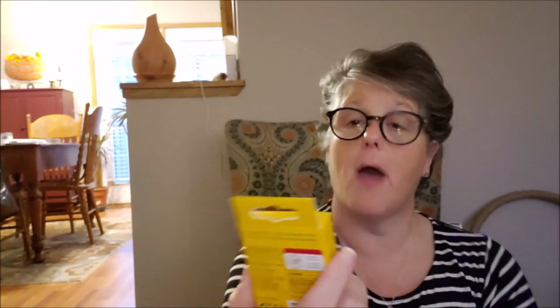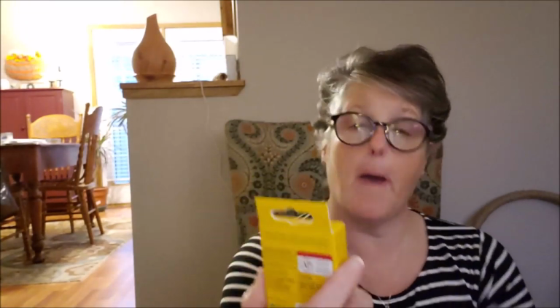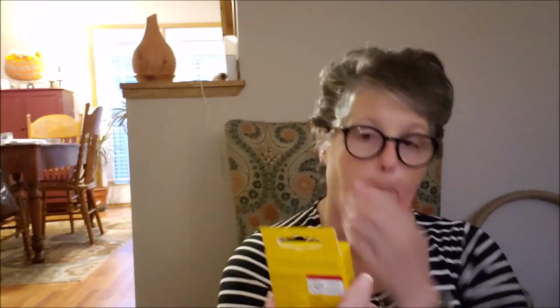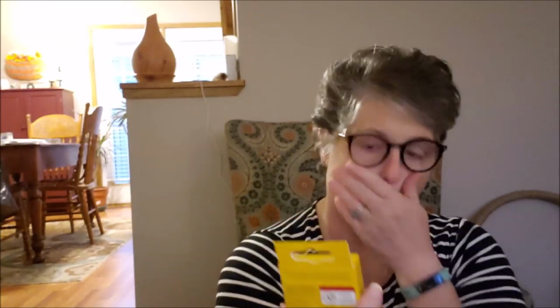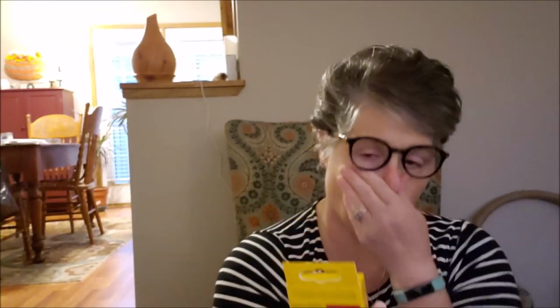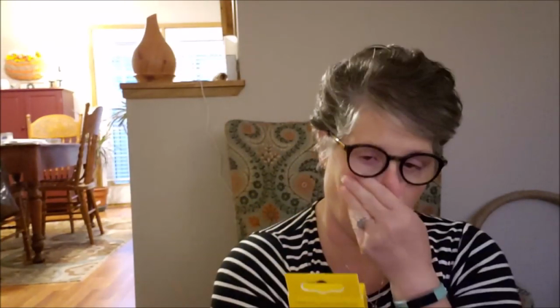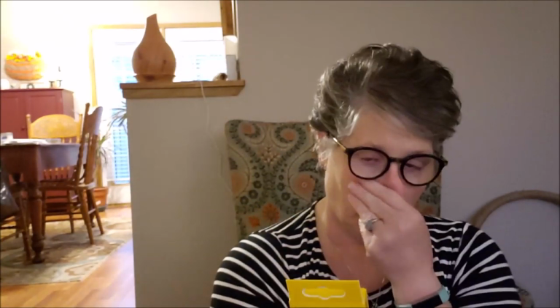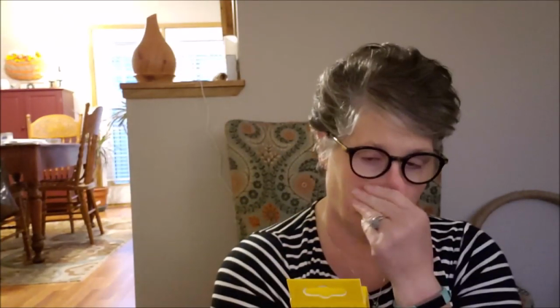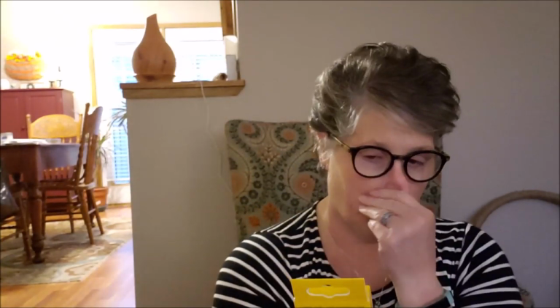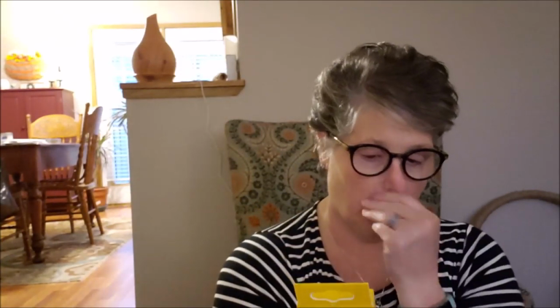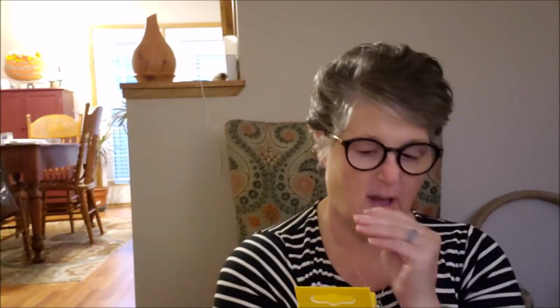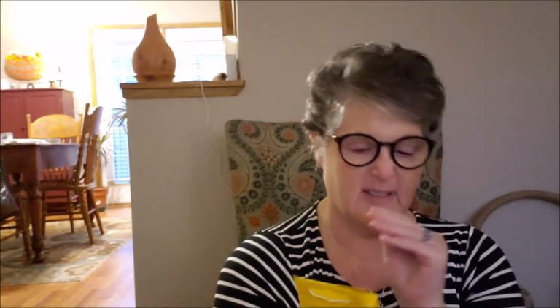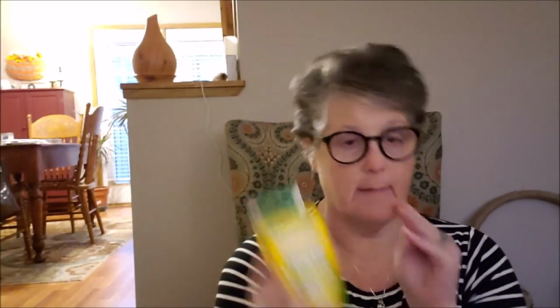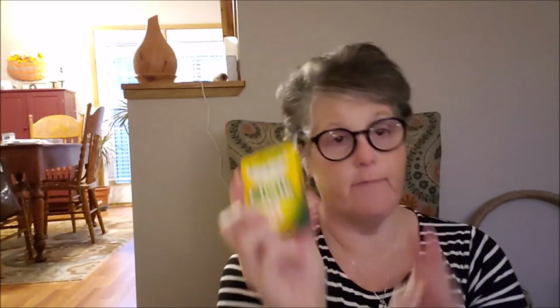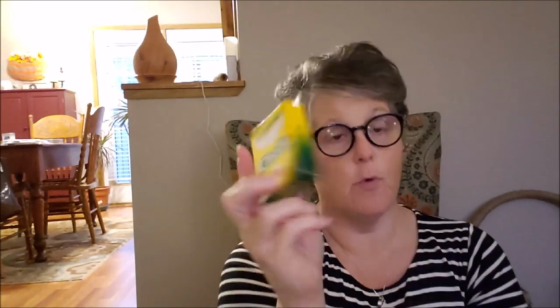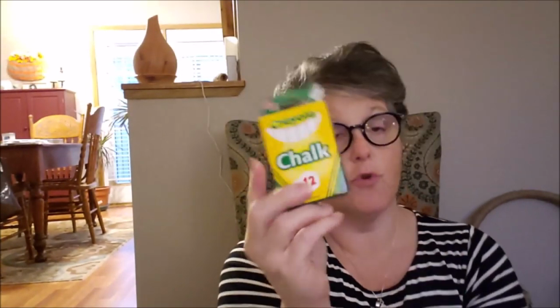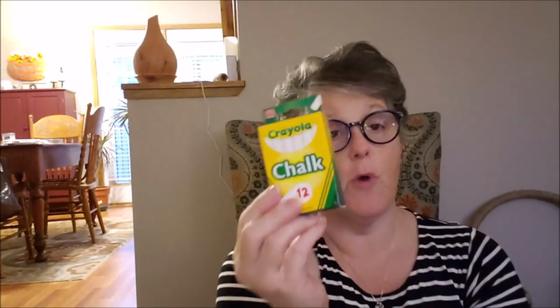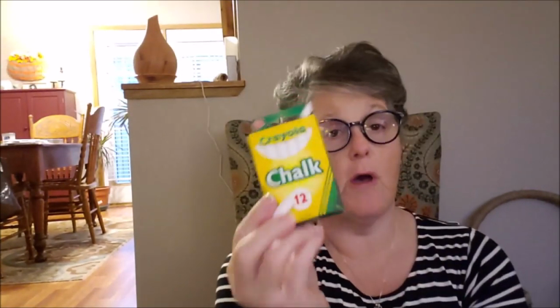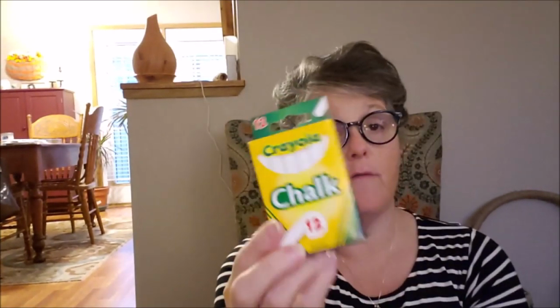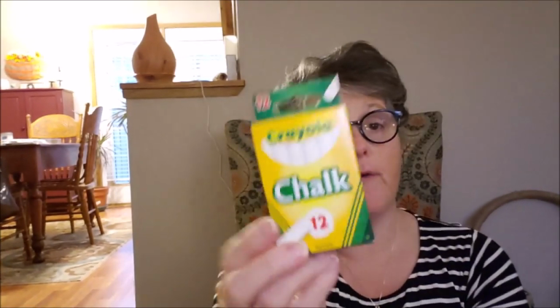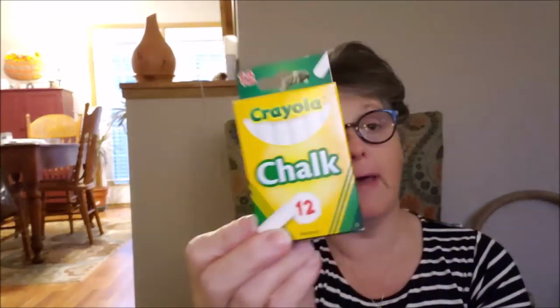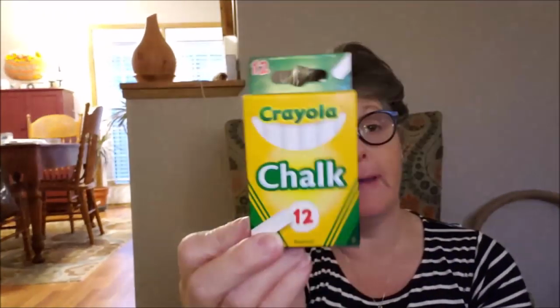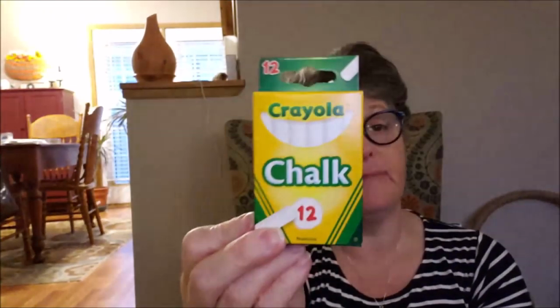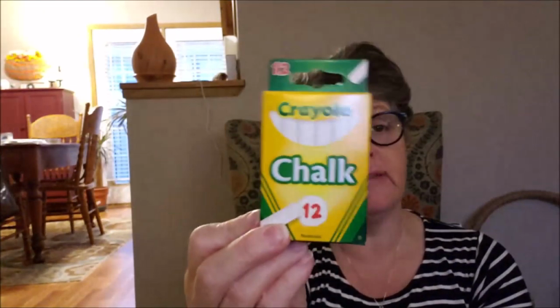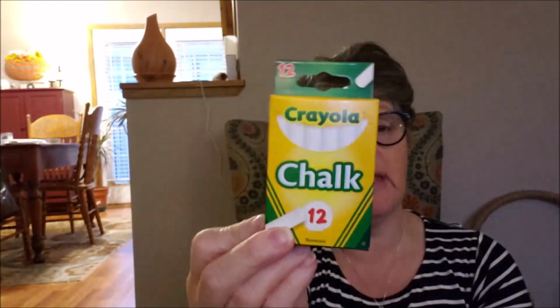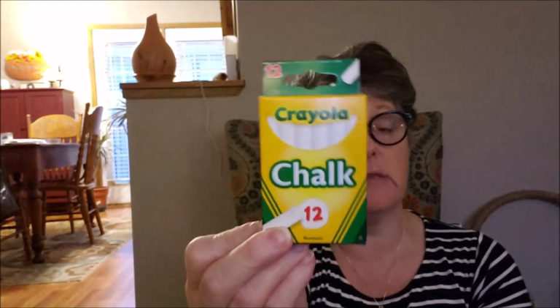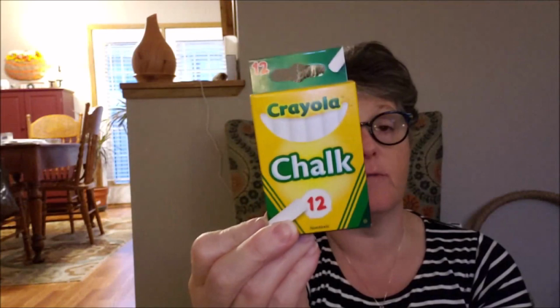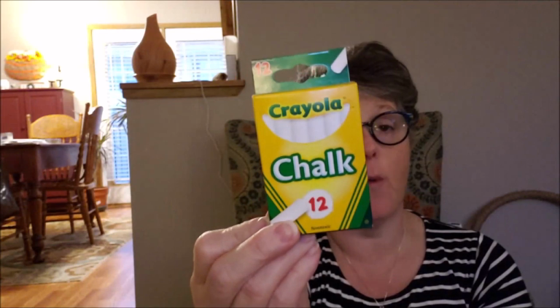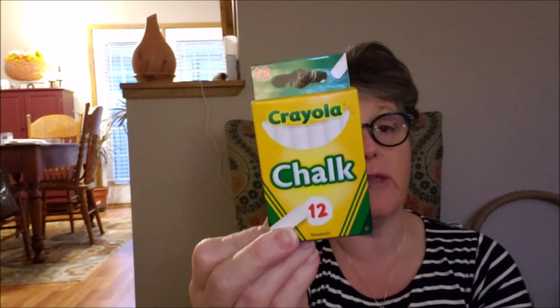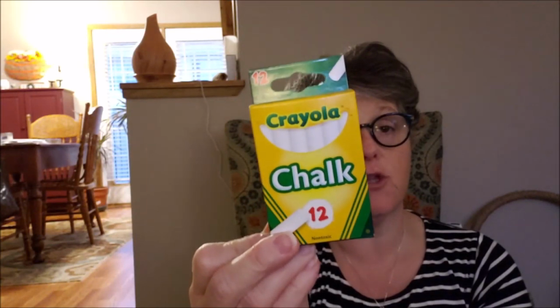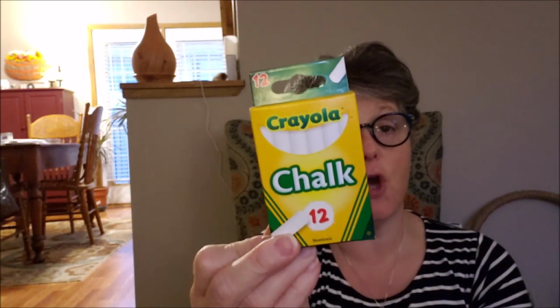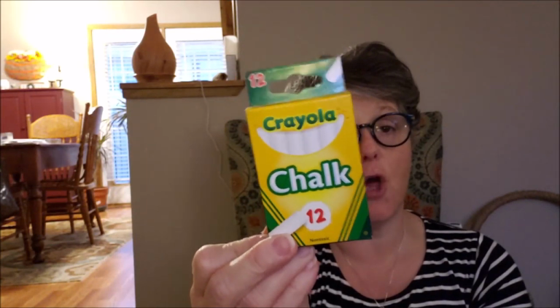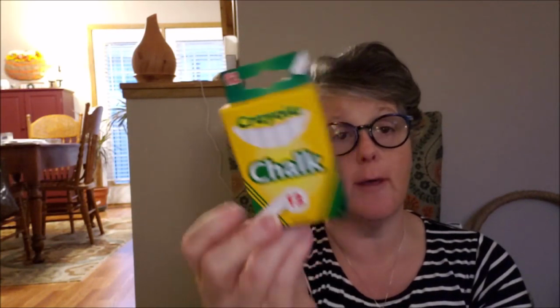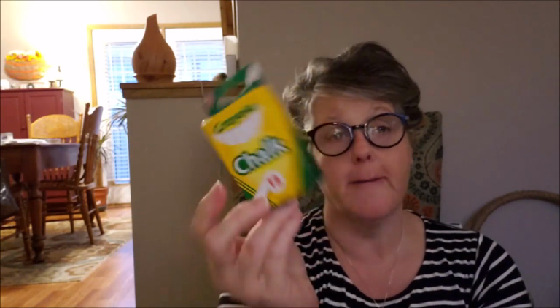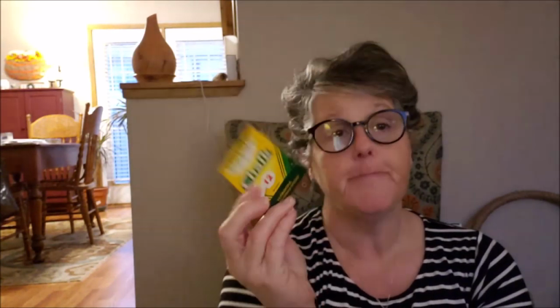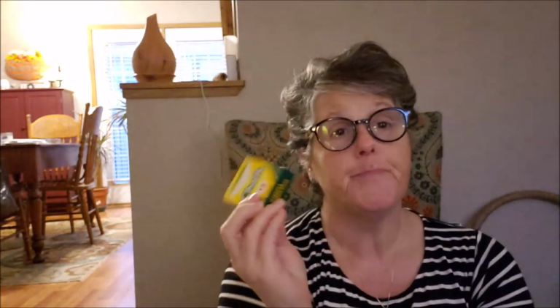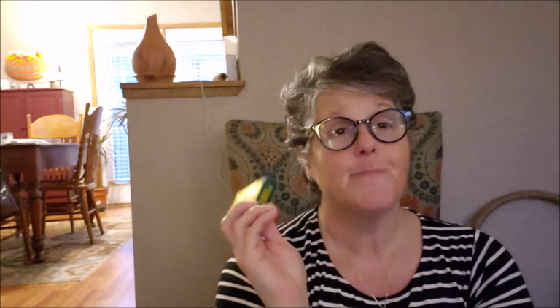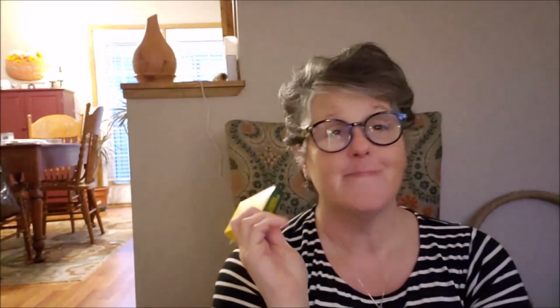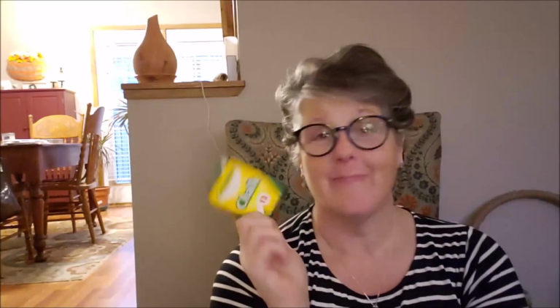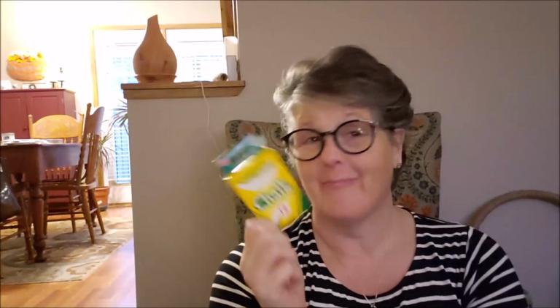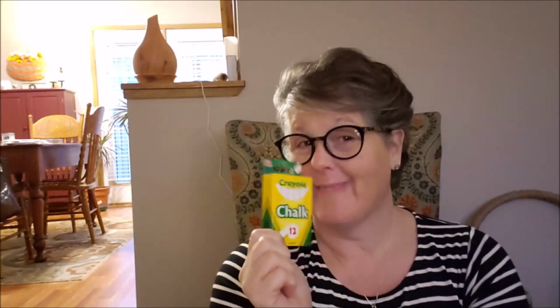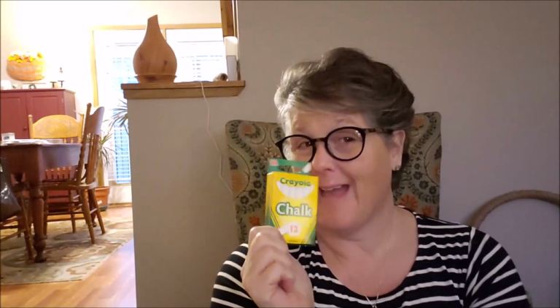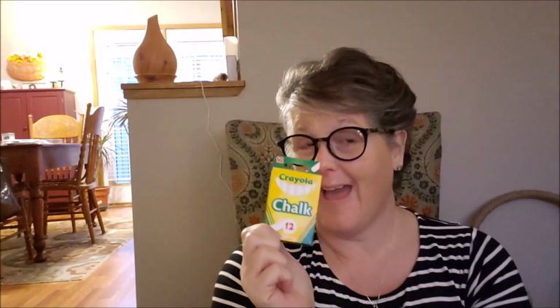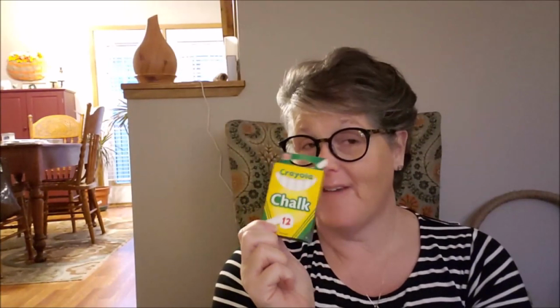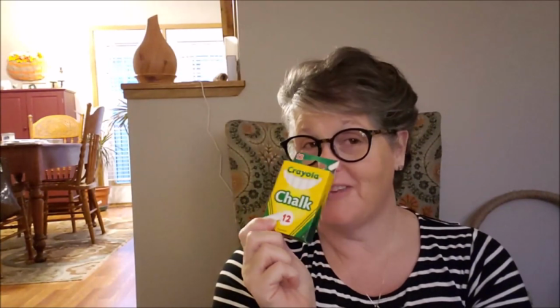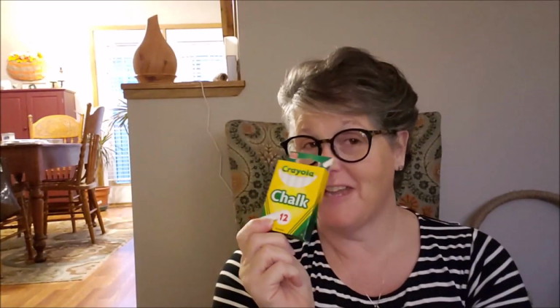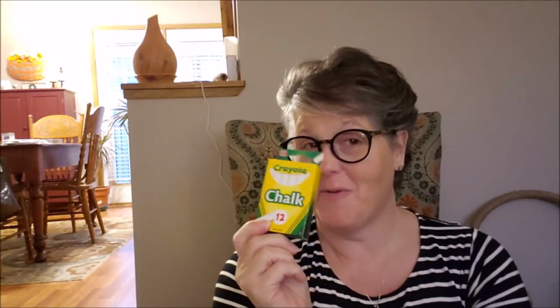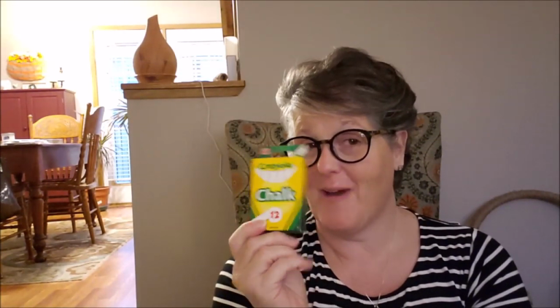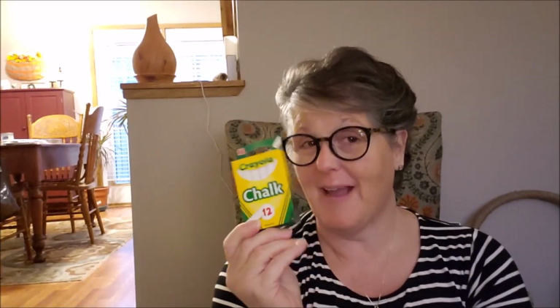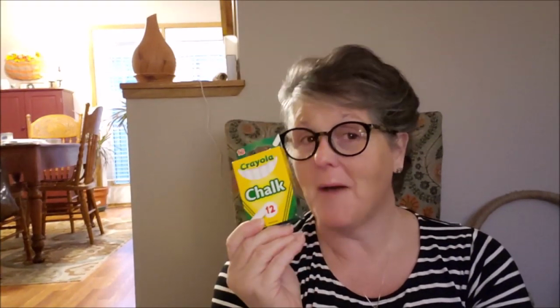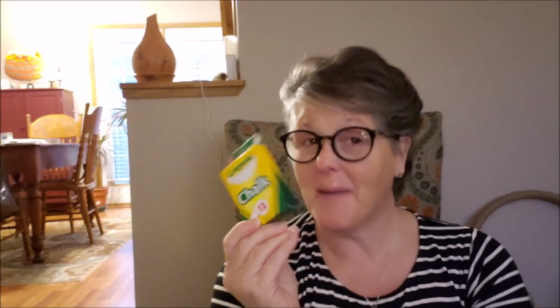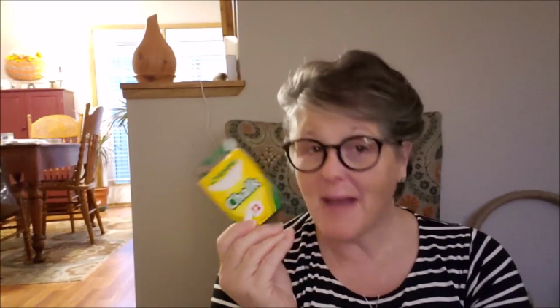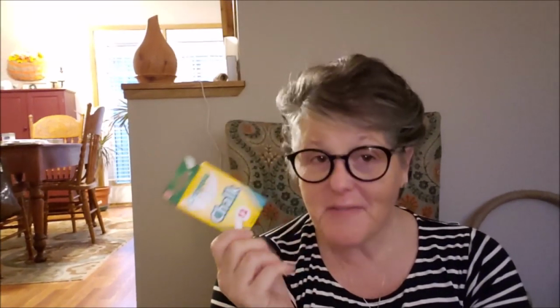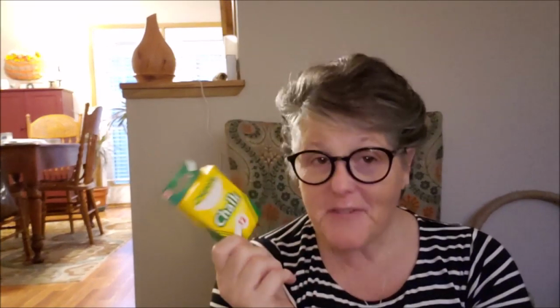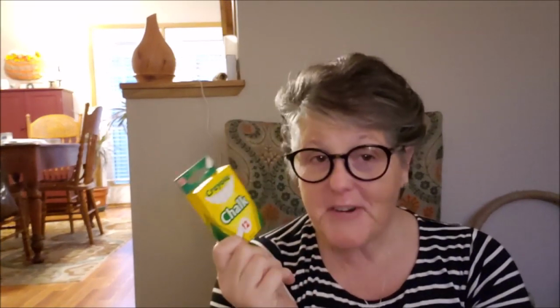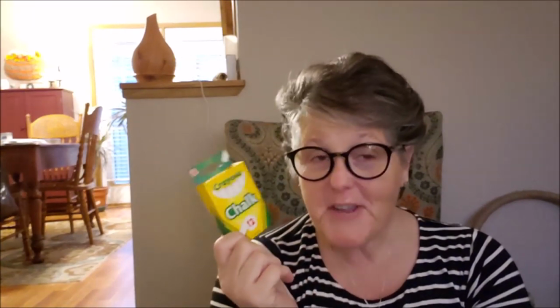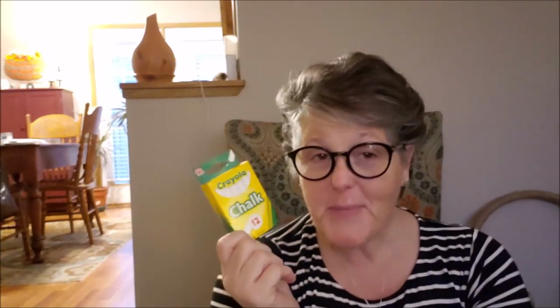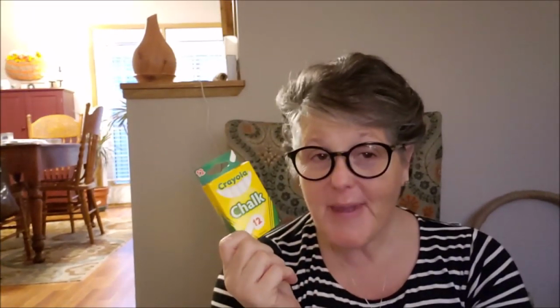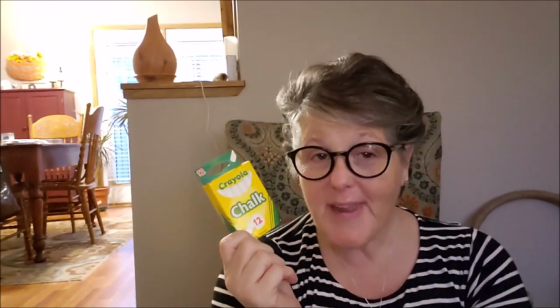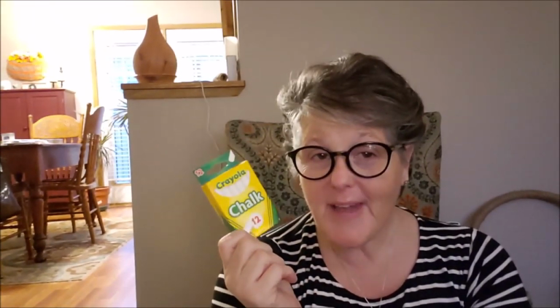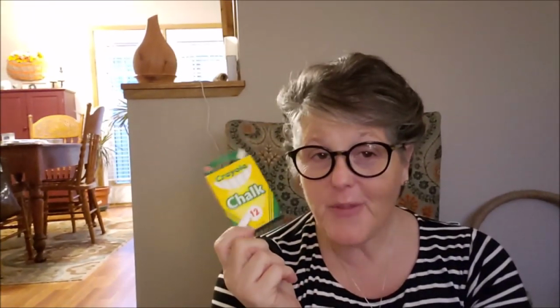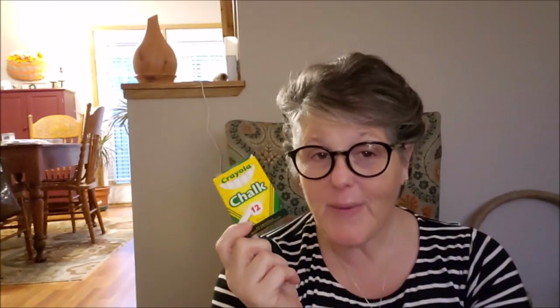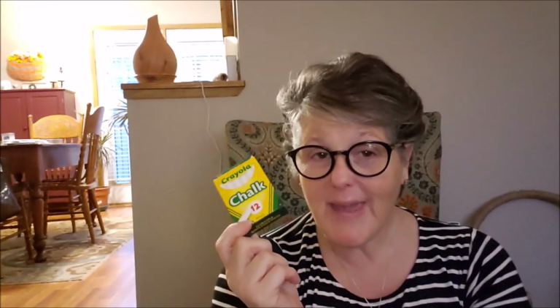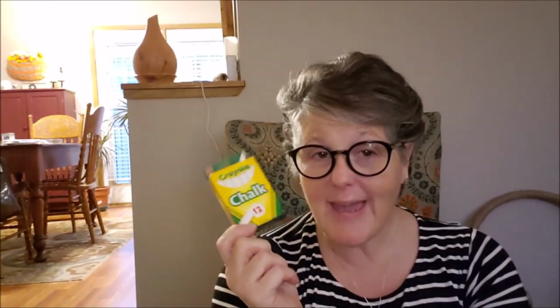I picked up some chalk — this is Crayola brand, which I thought was pretty awesome. Twelve sticks of white chalk. I have a DIY coming up for you at the beginning of the week and that's what I'm using this for.